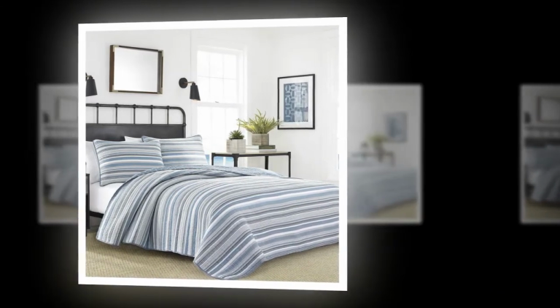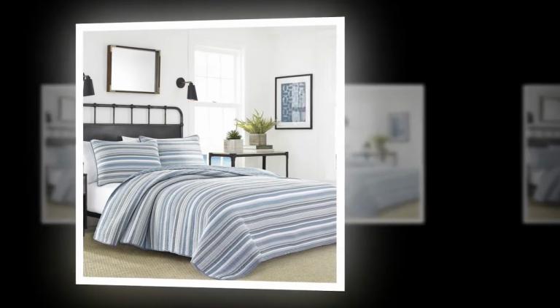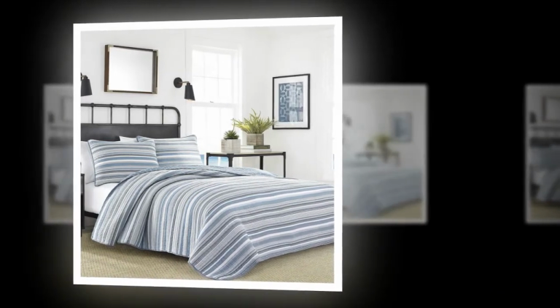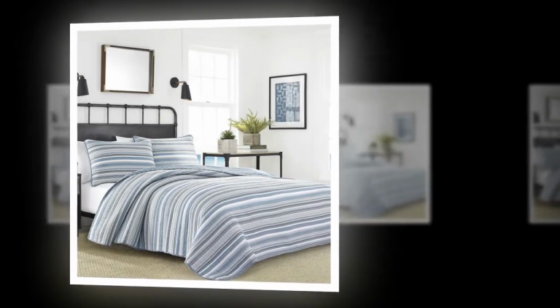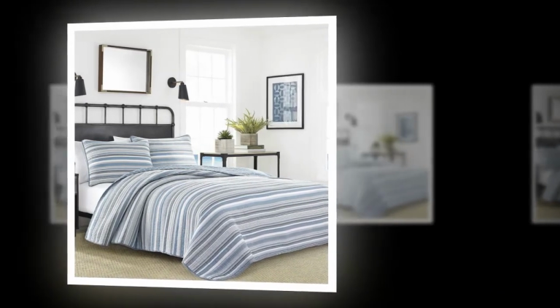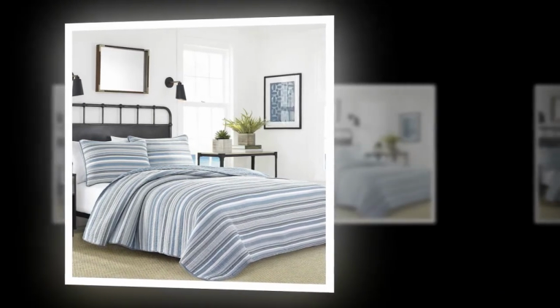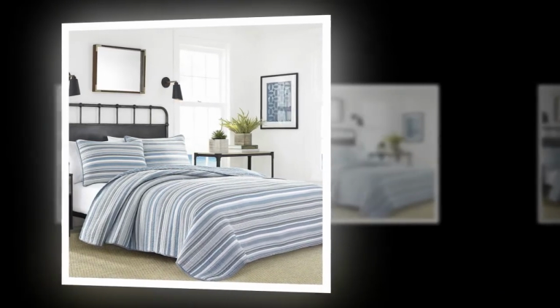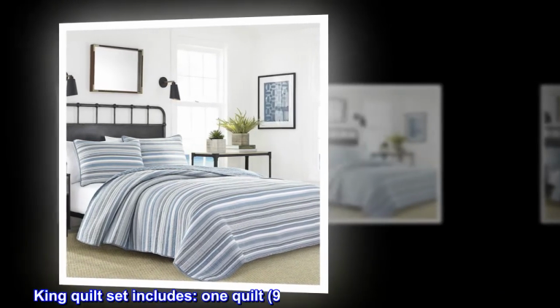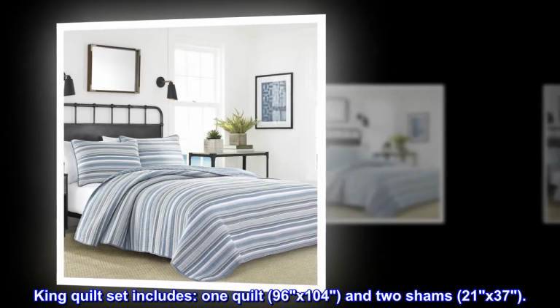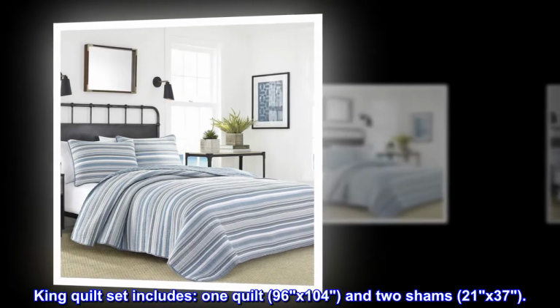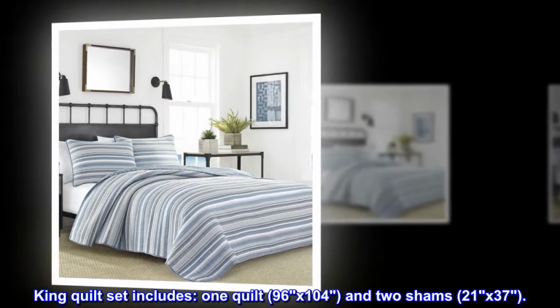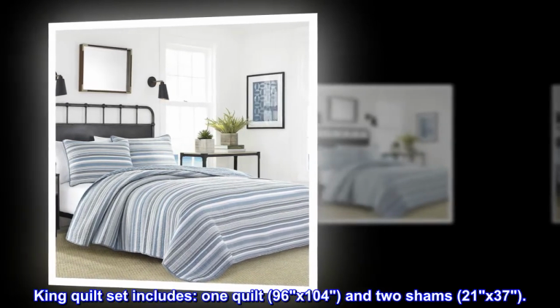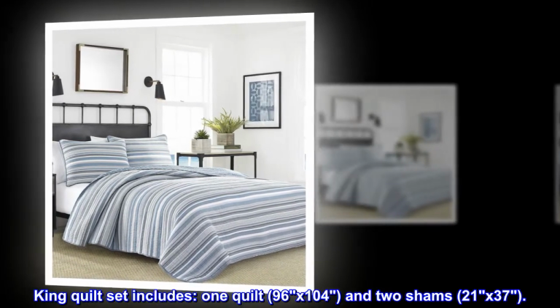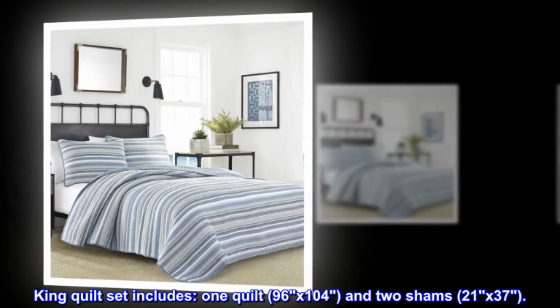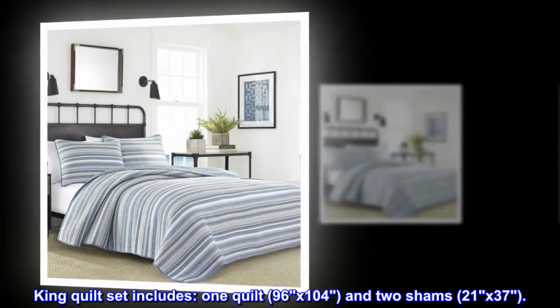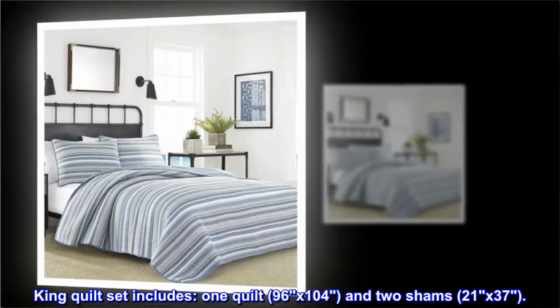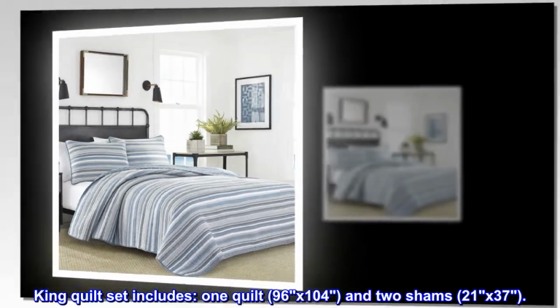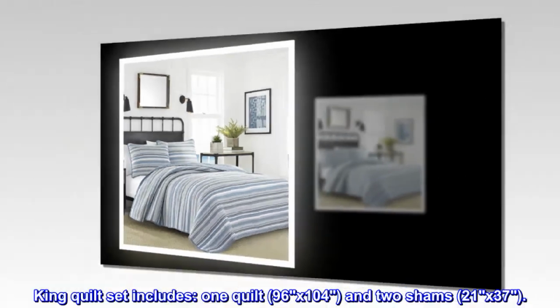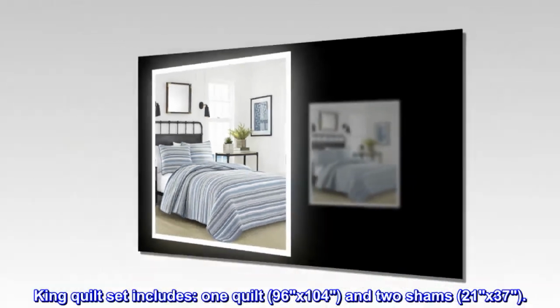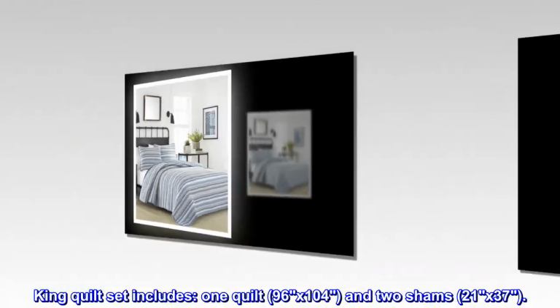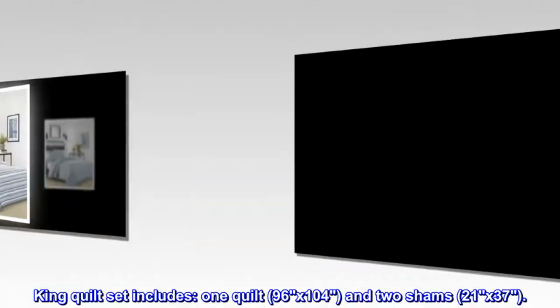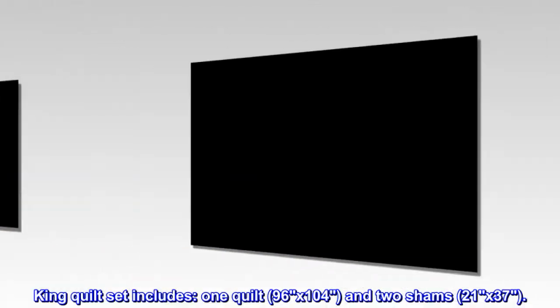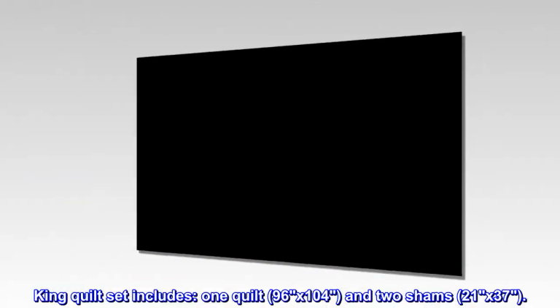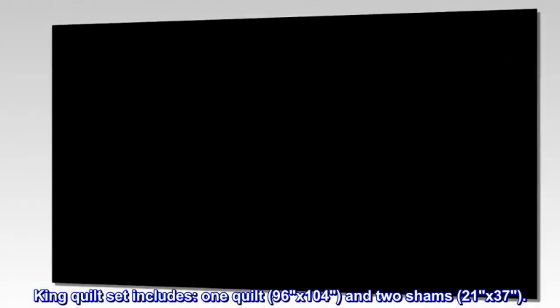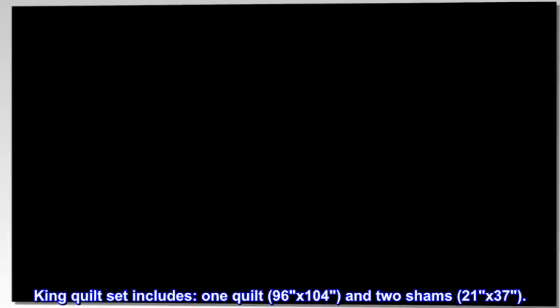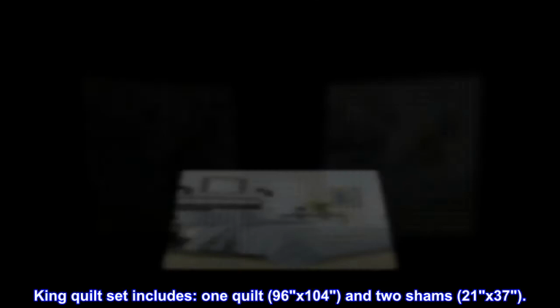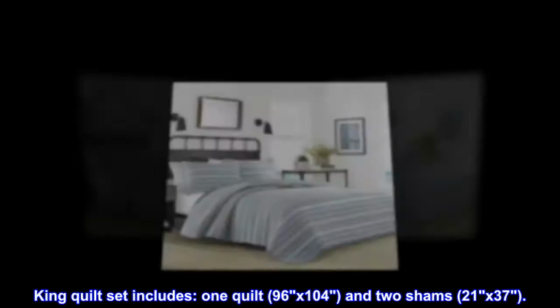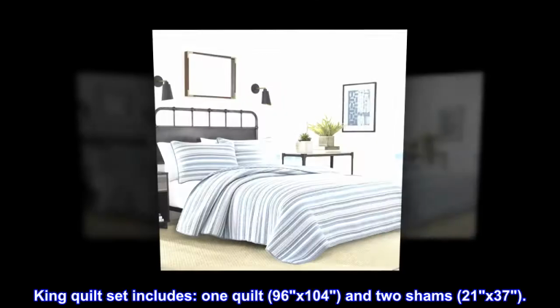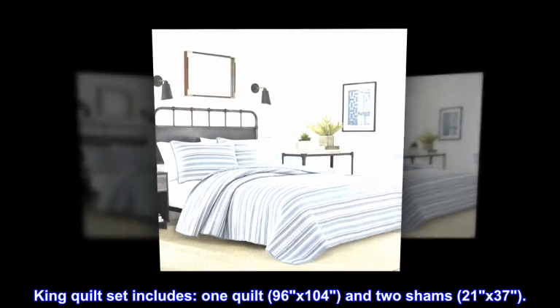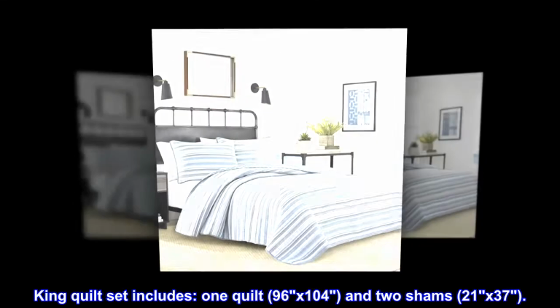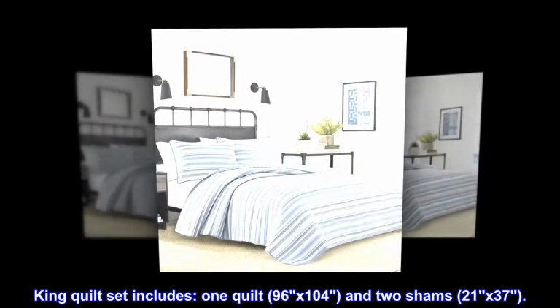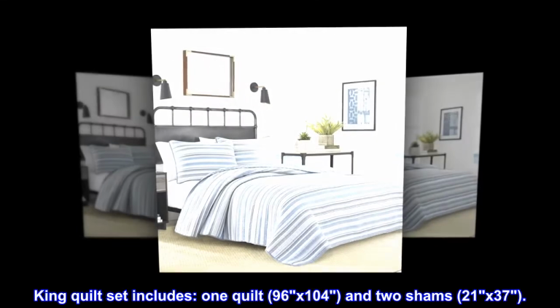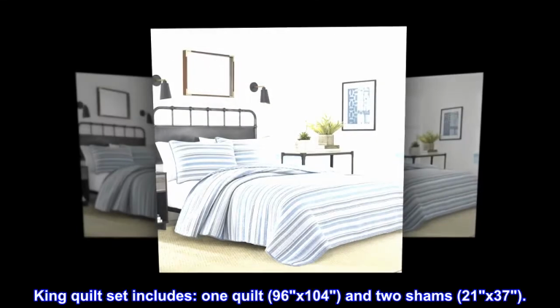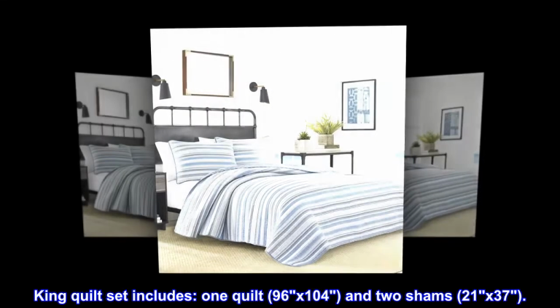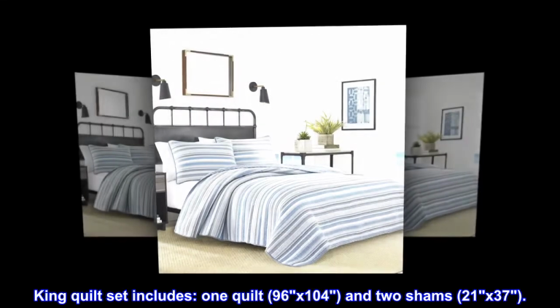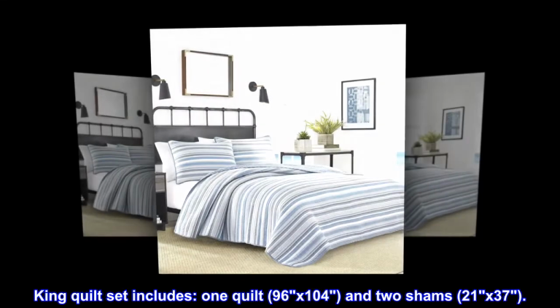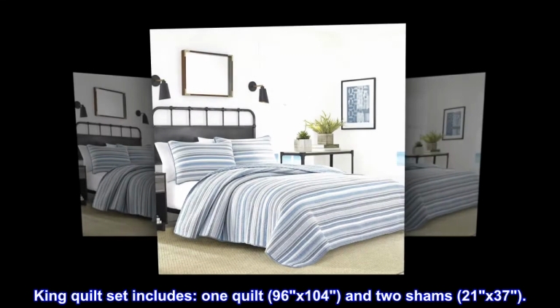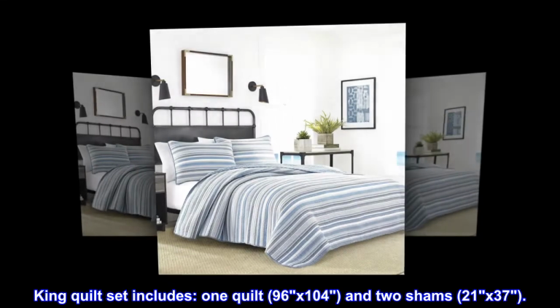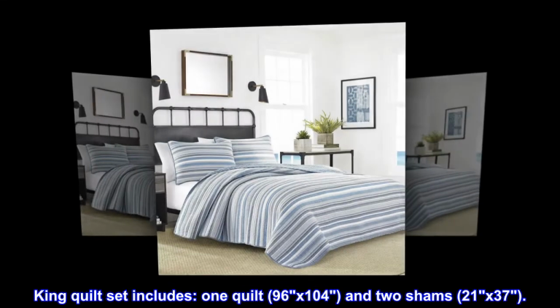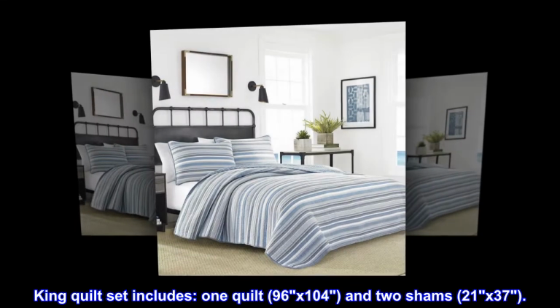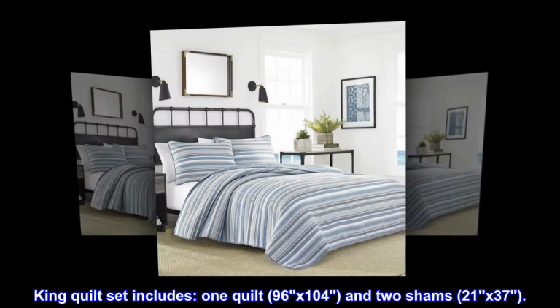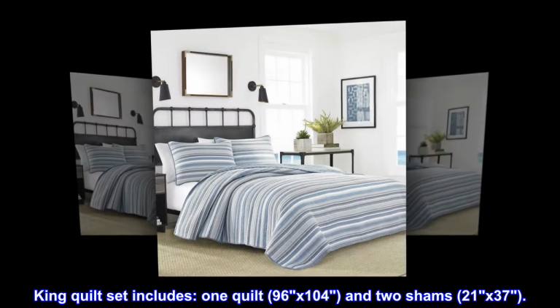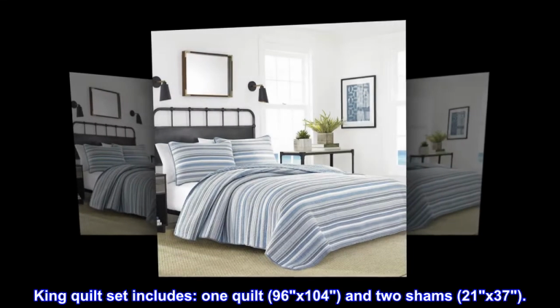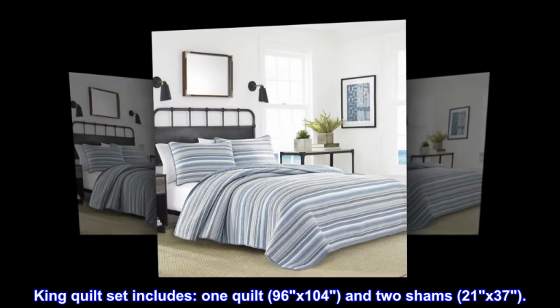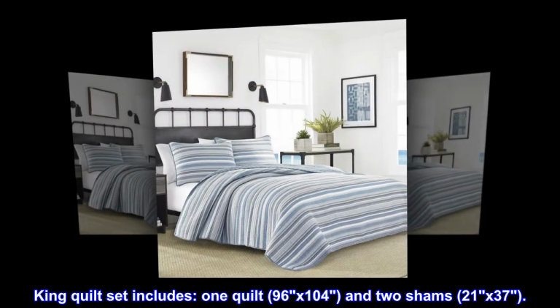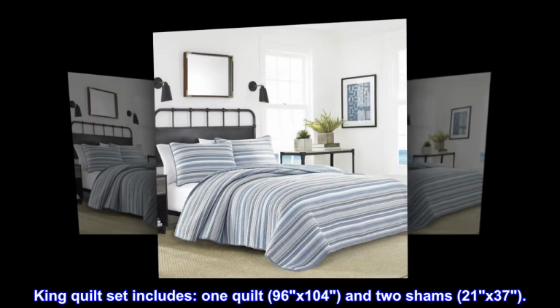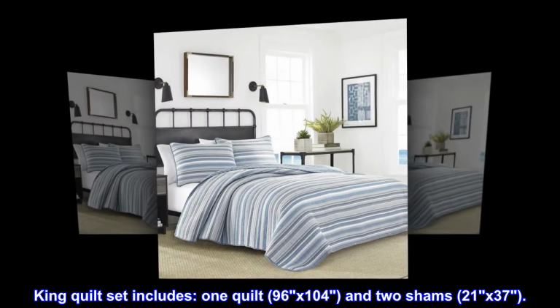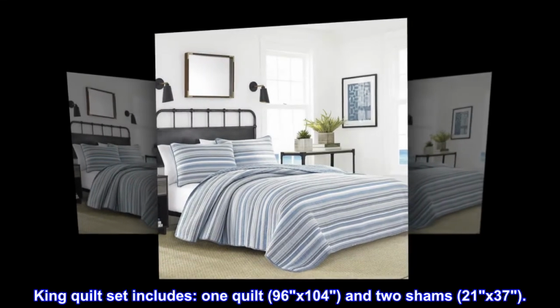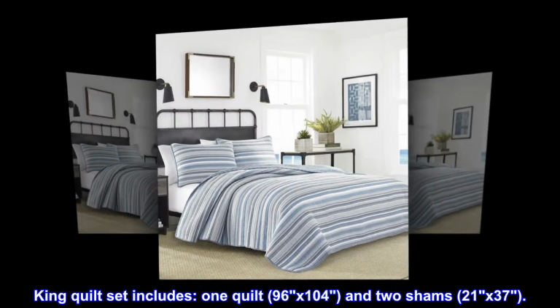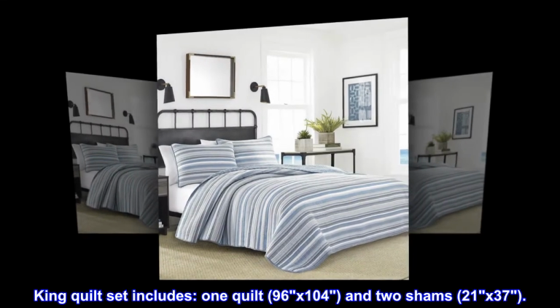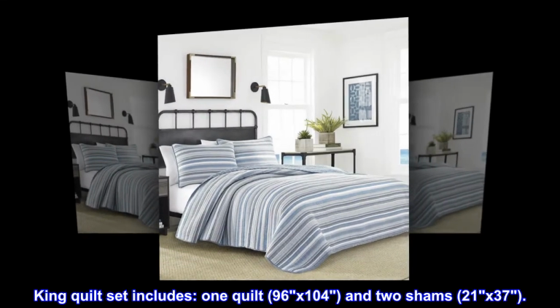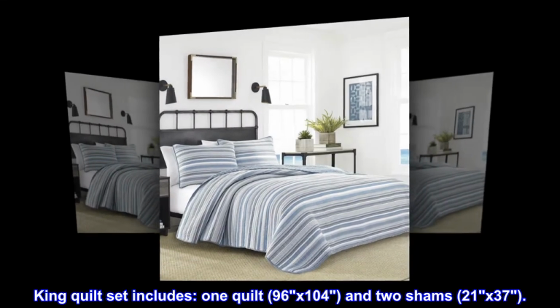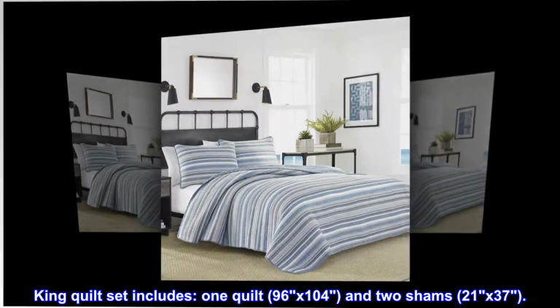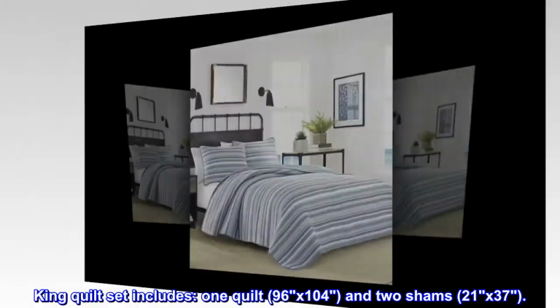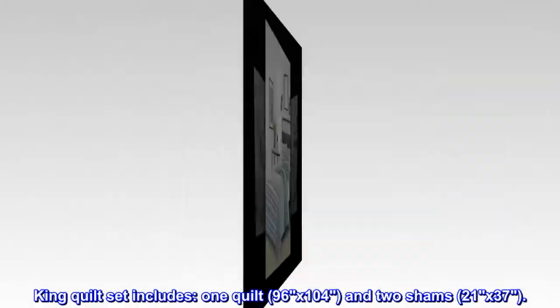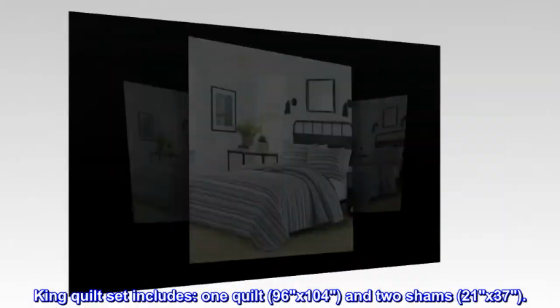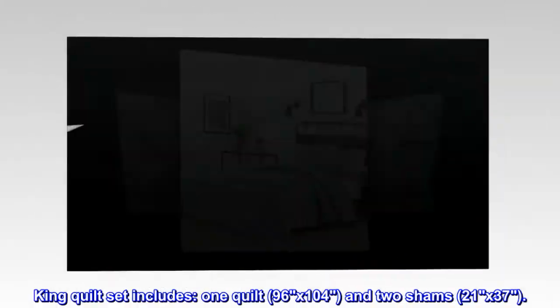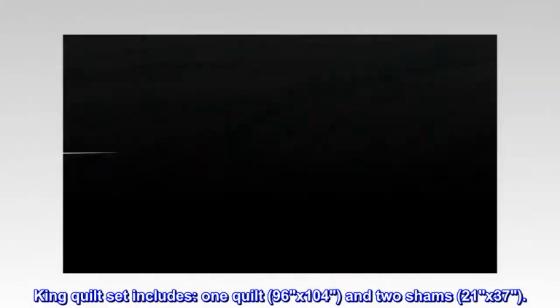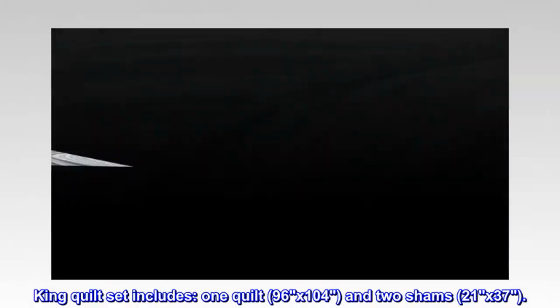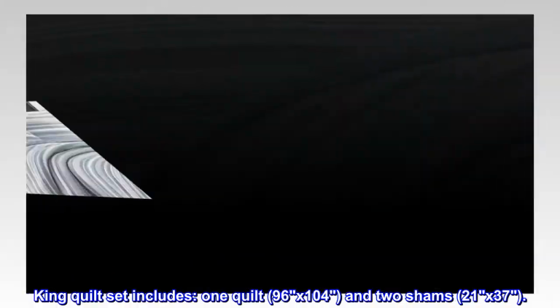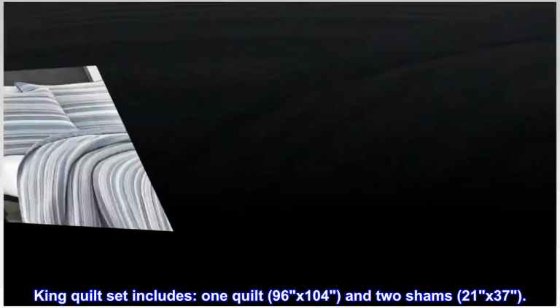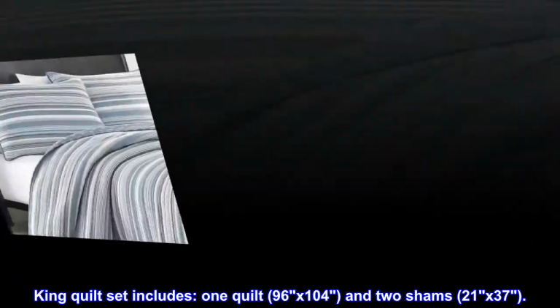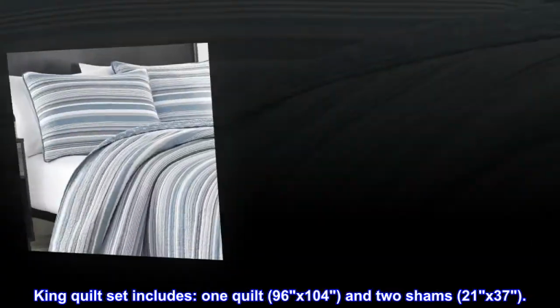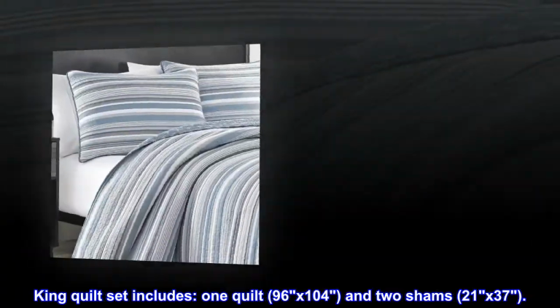King quilt set includes: one quilt, 96 by 104, and two shams, 21 by 37.